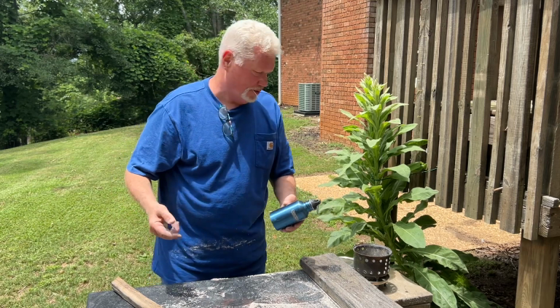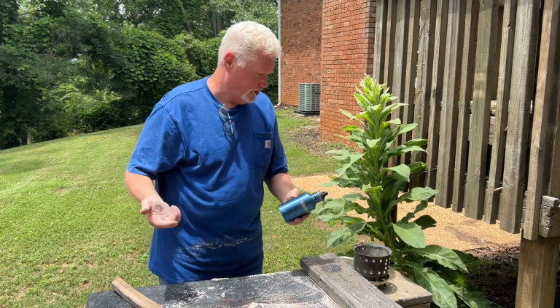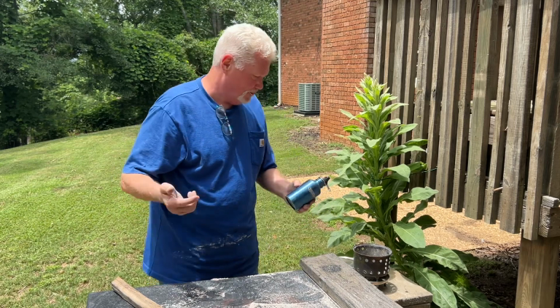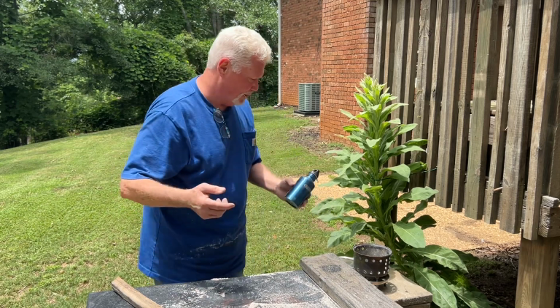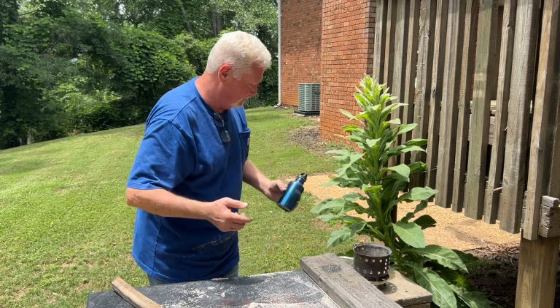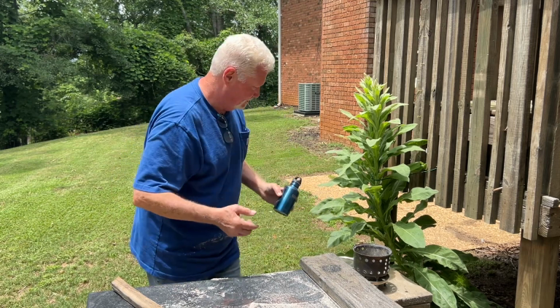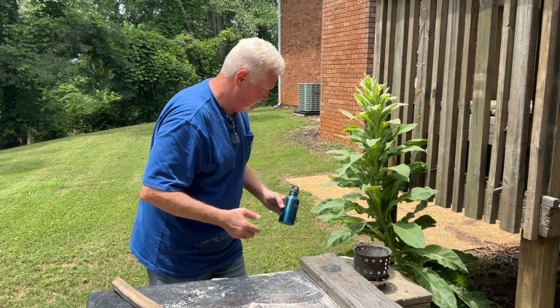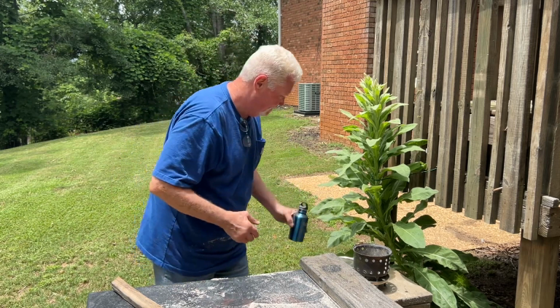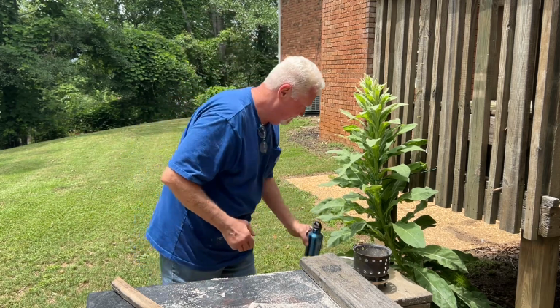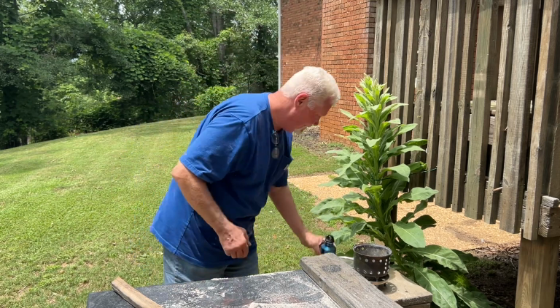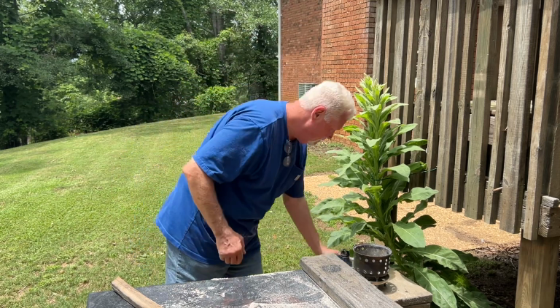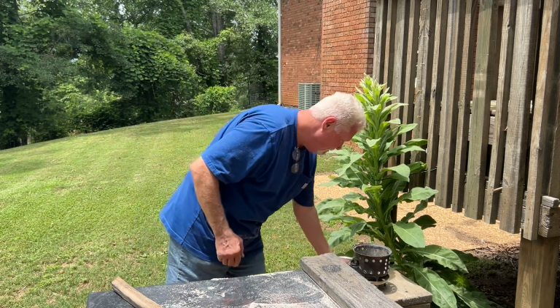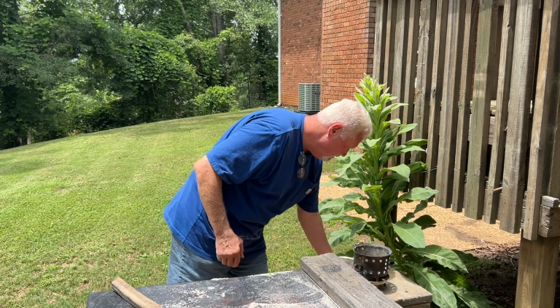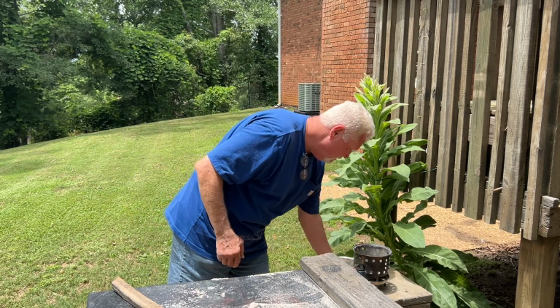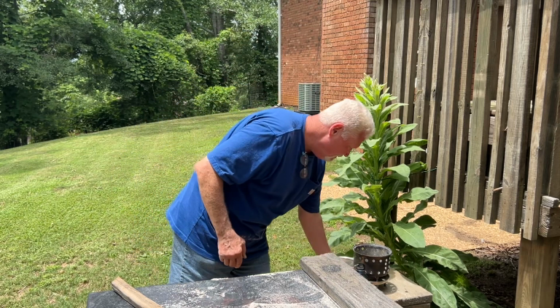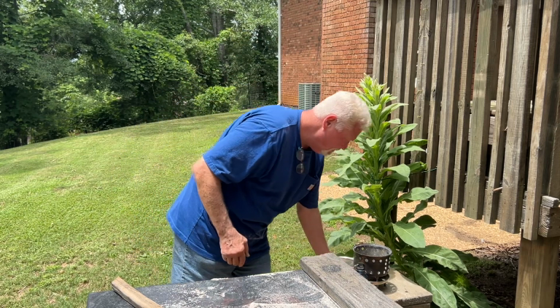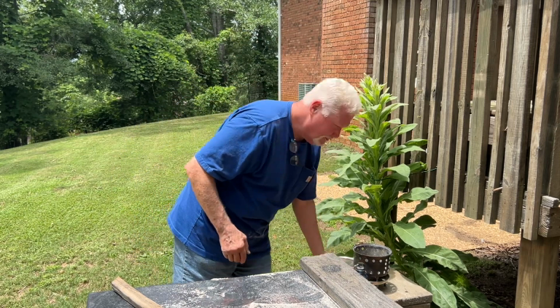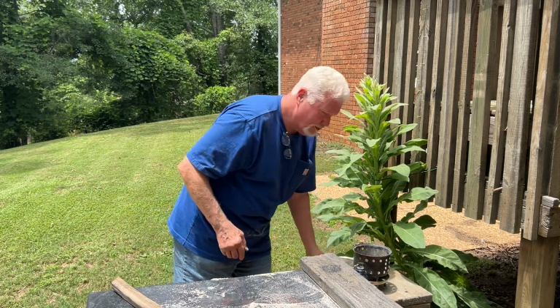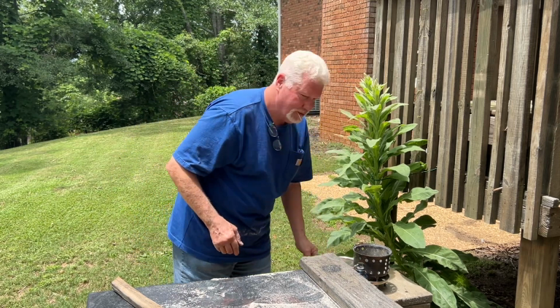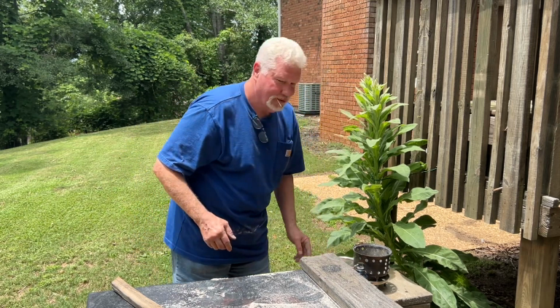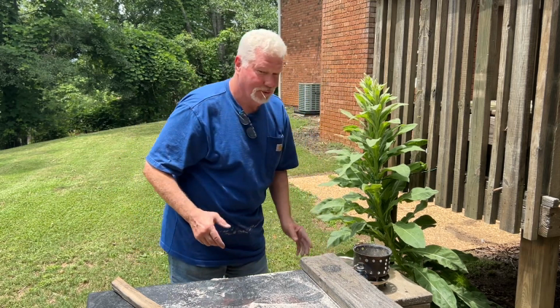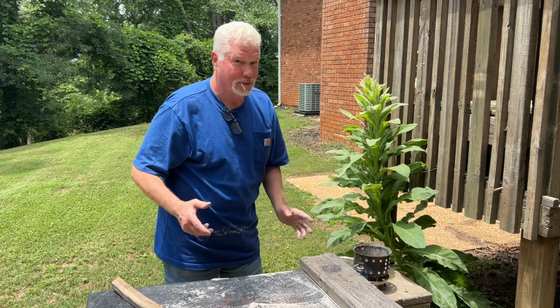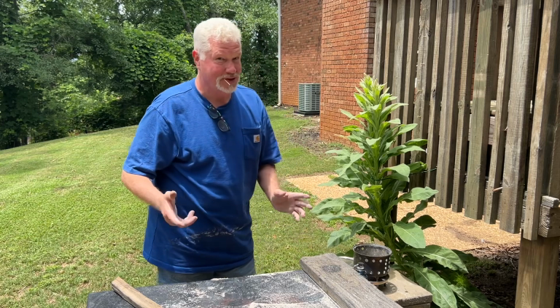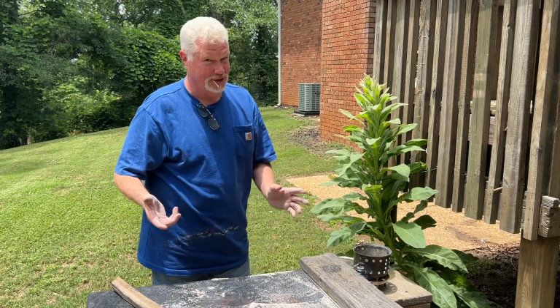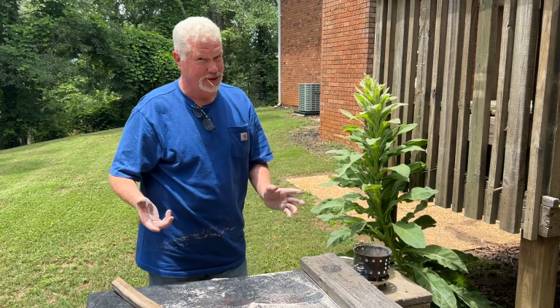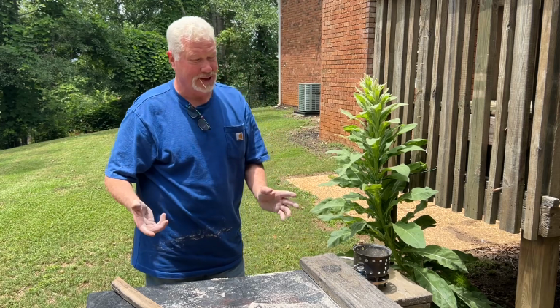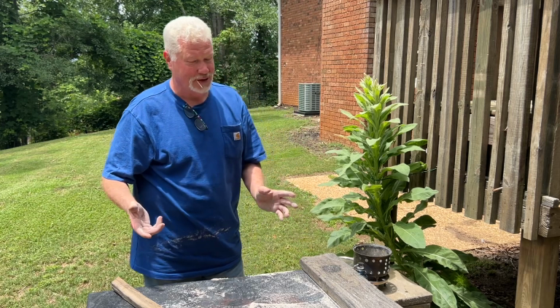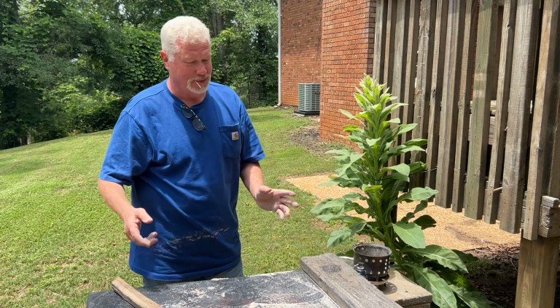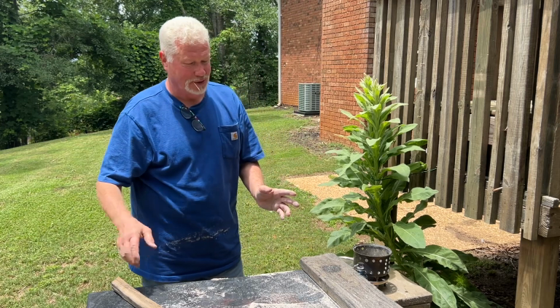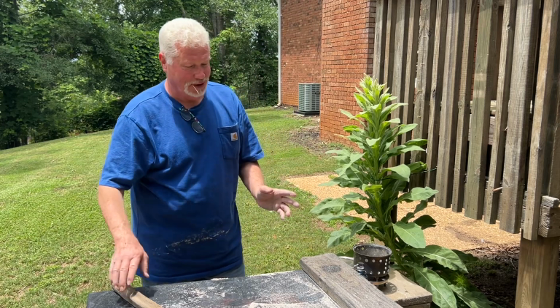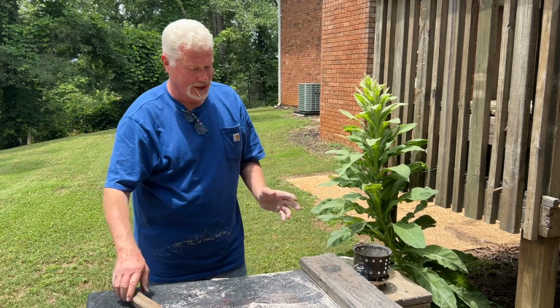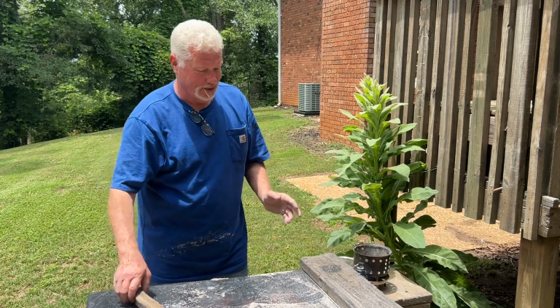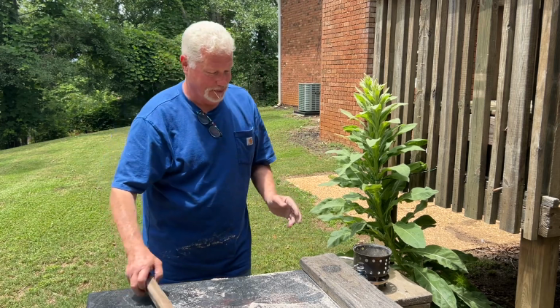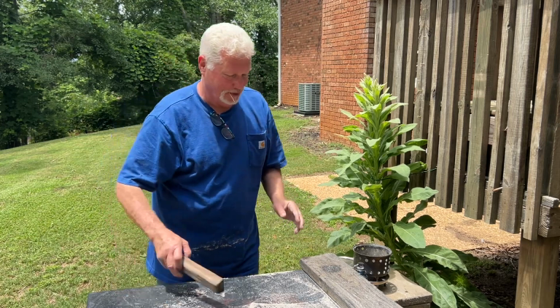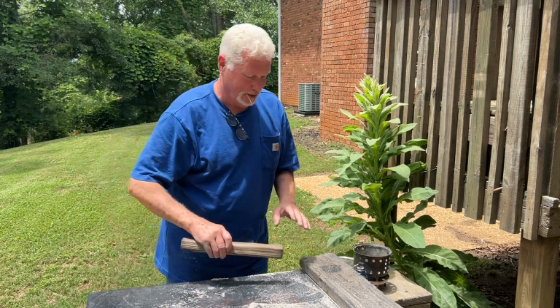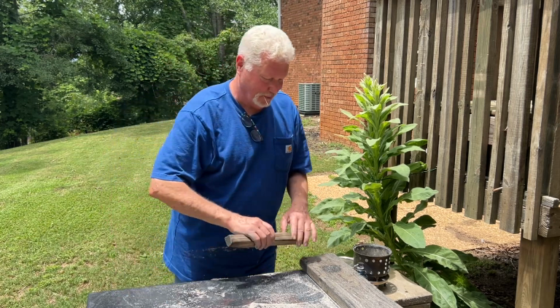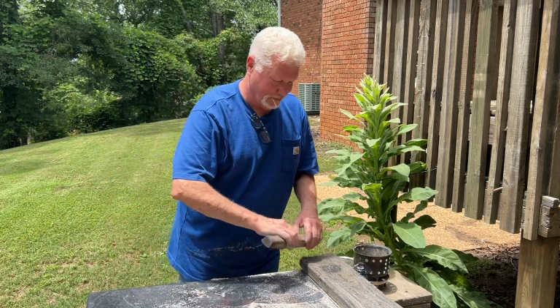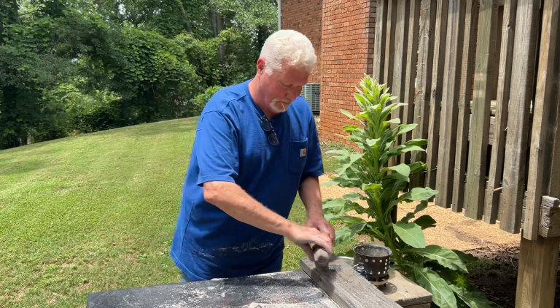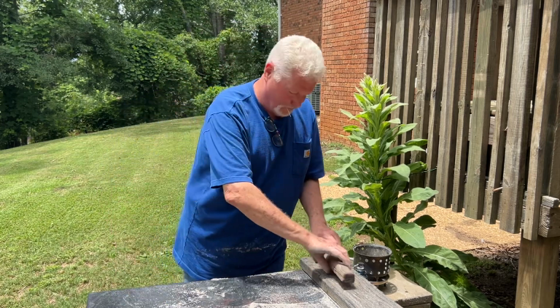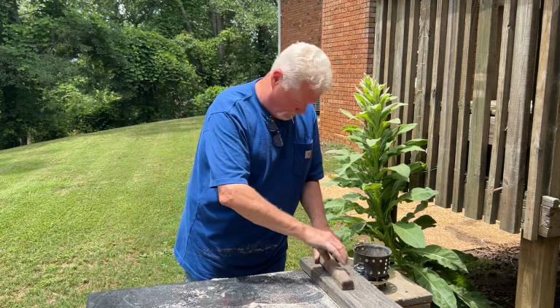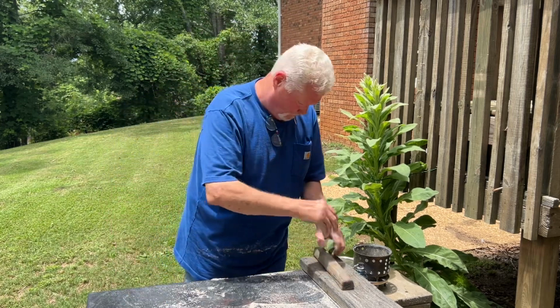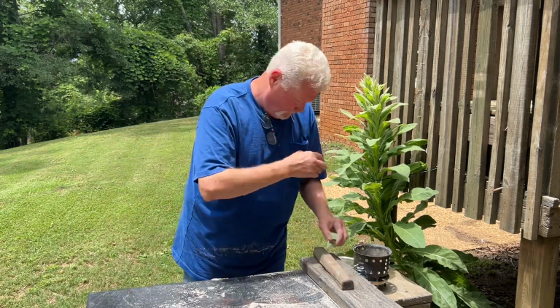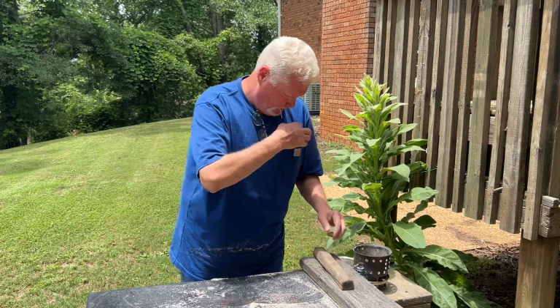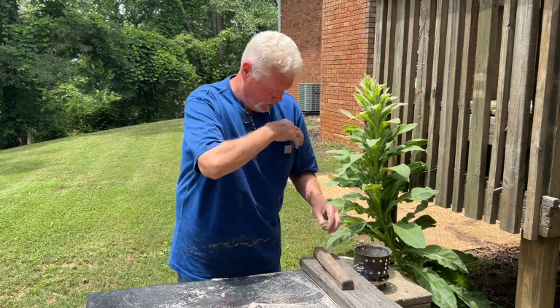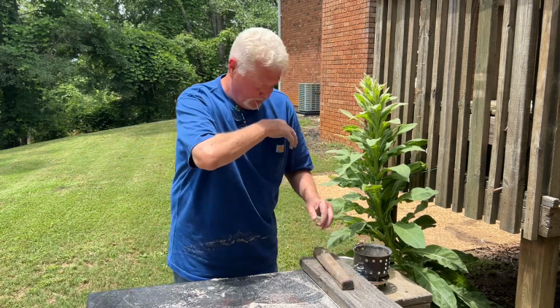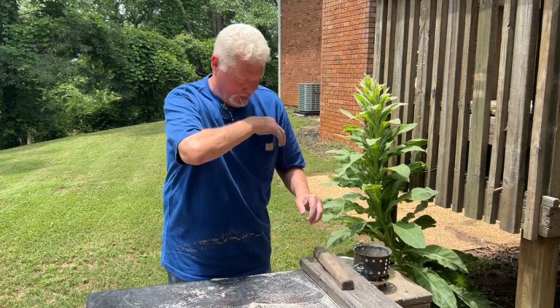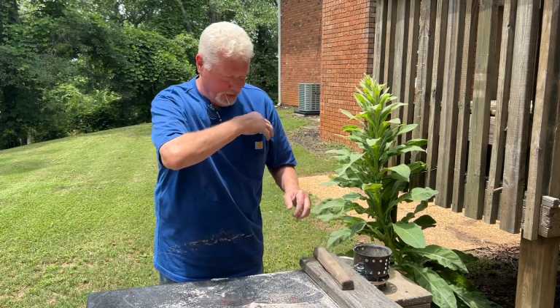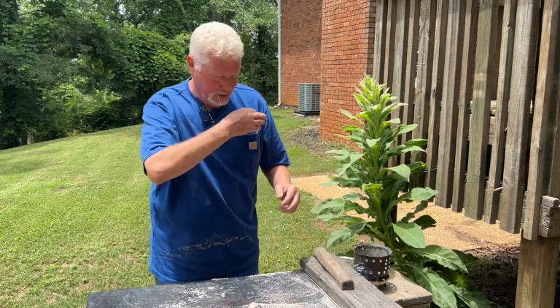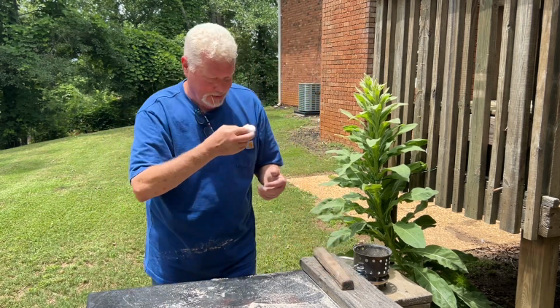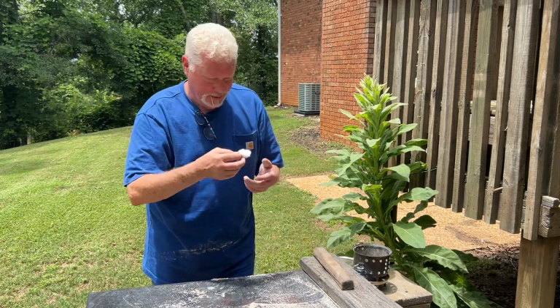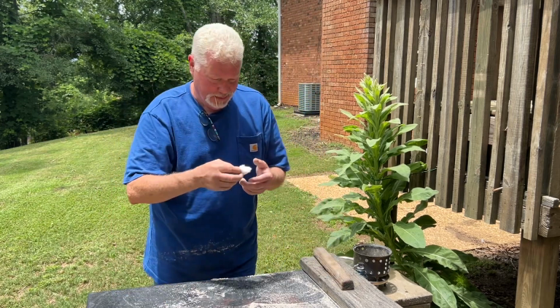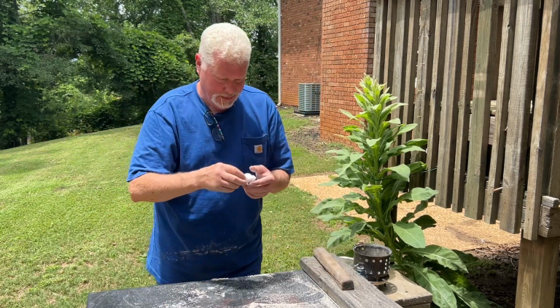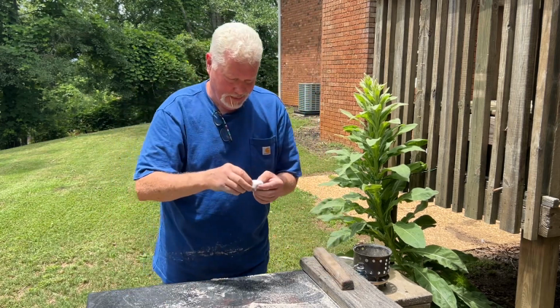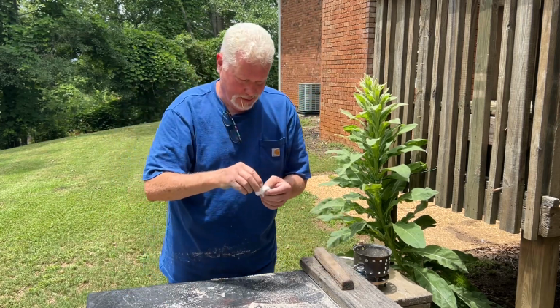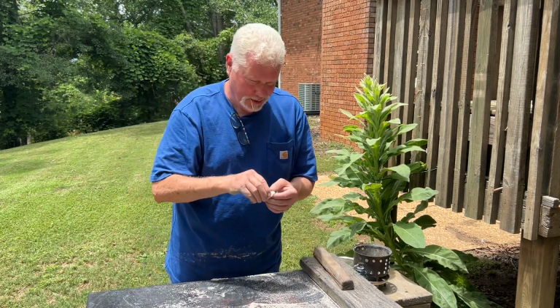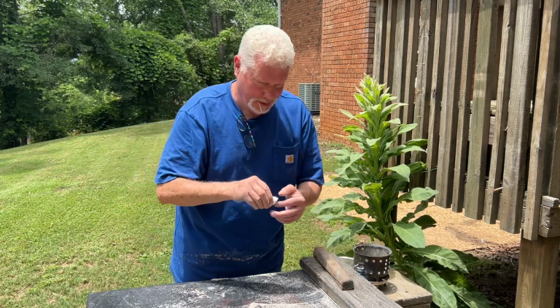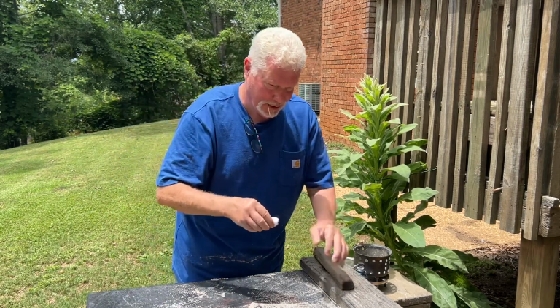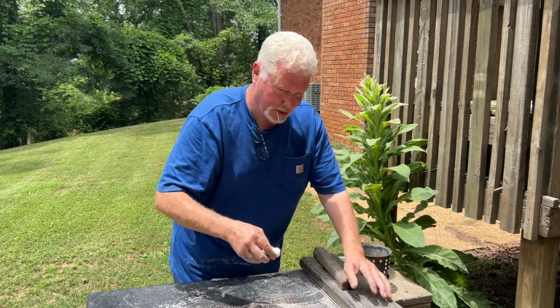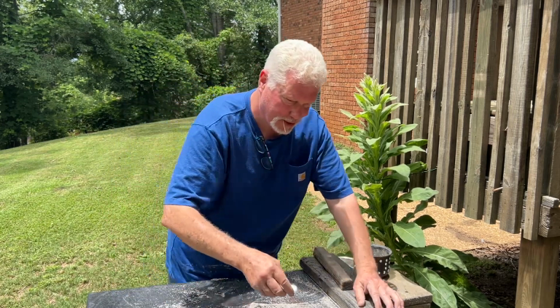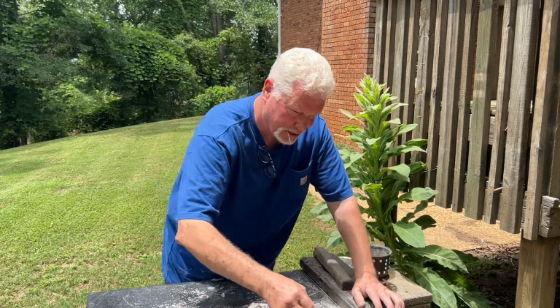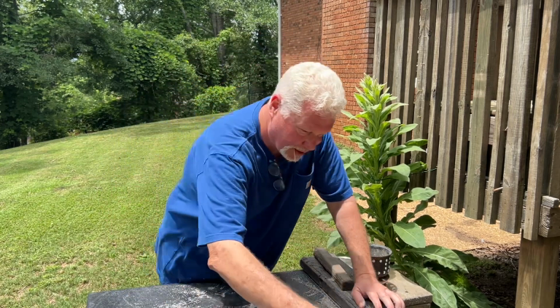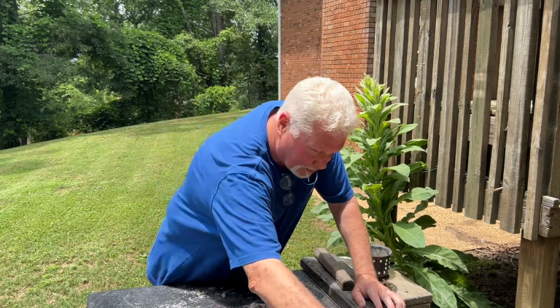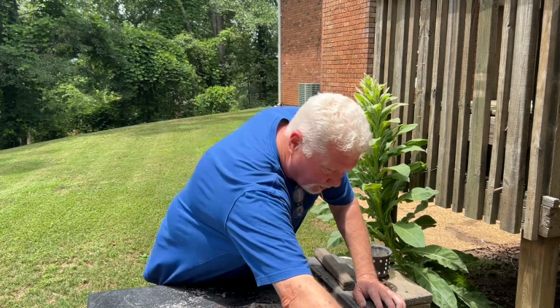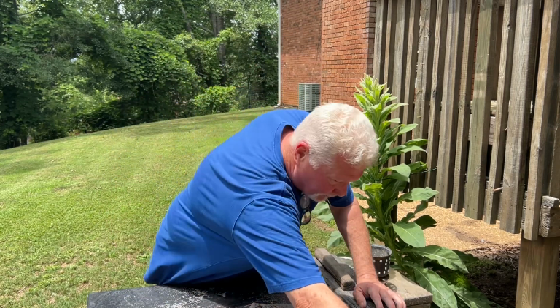So we still need to do a clean up though, don't we? Let me clean the table off.